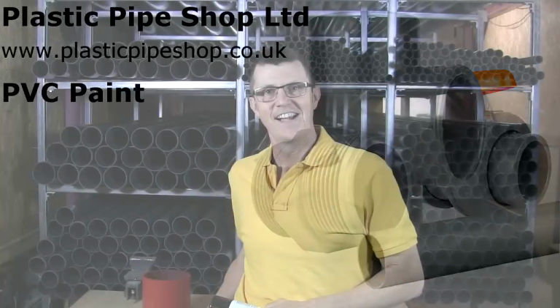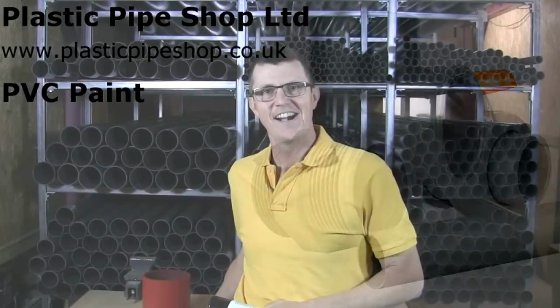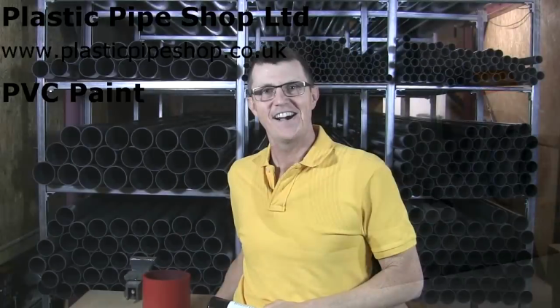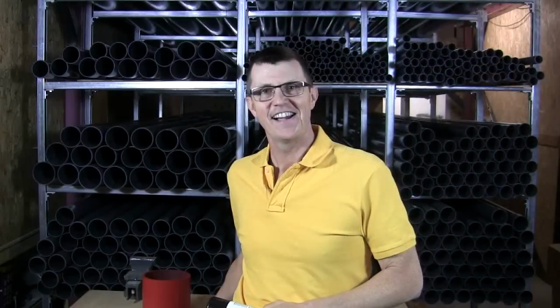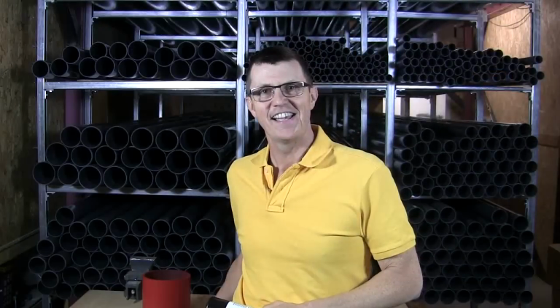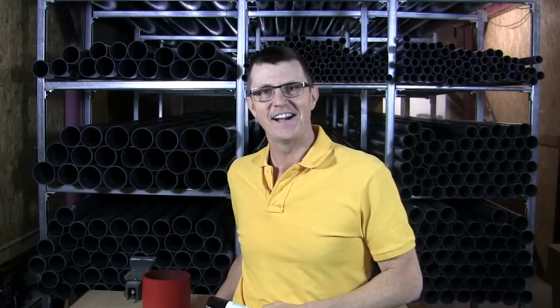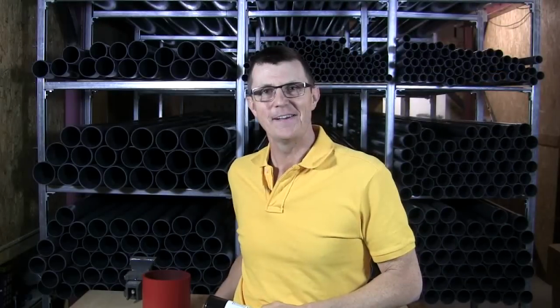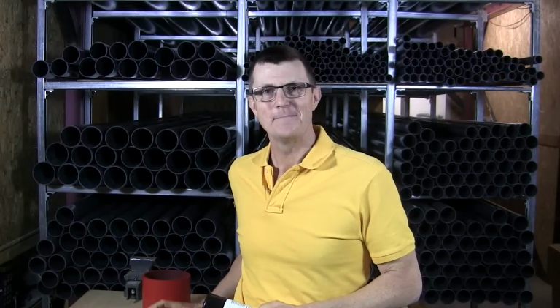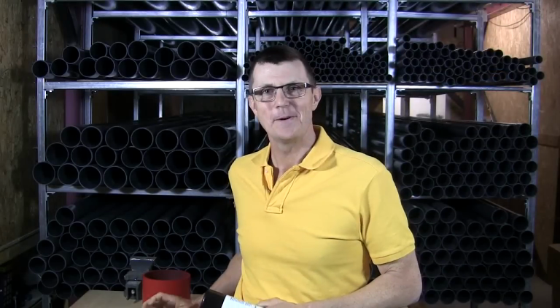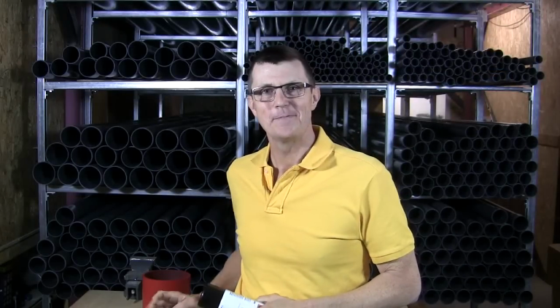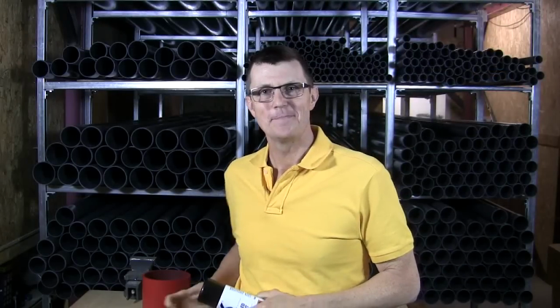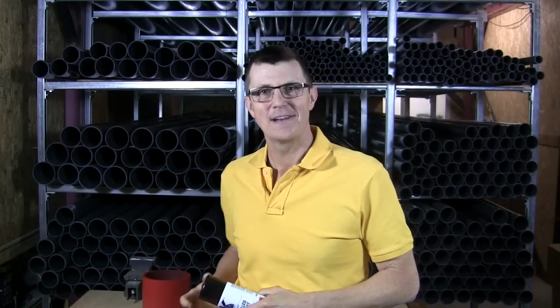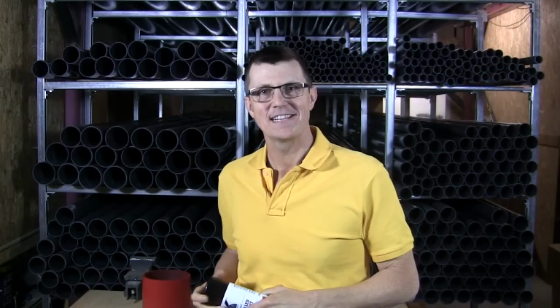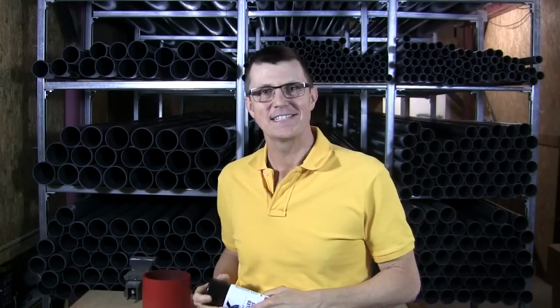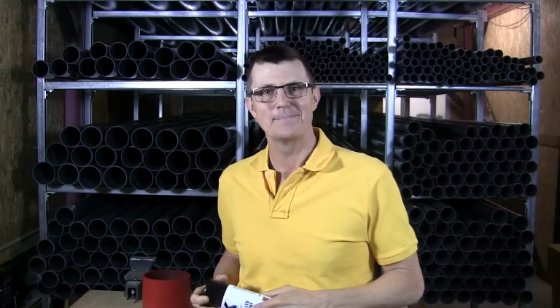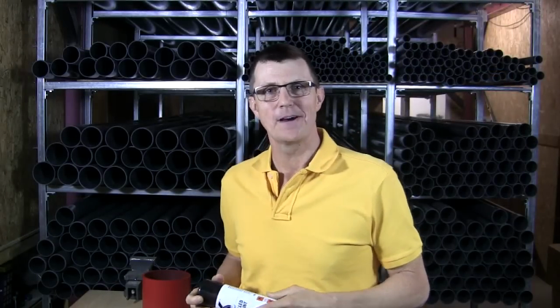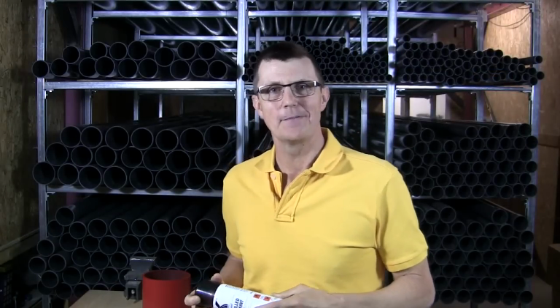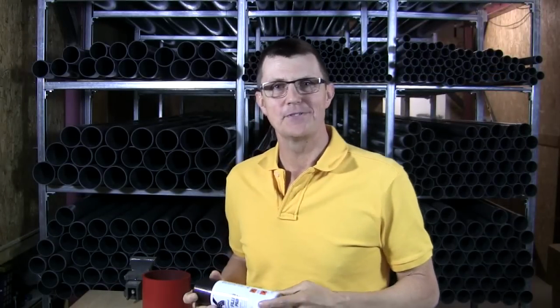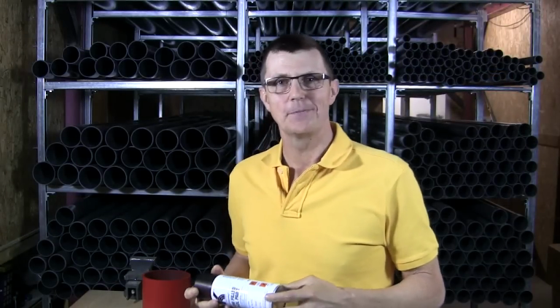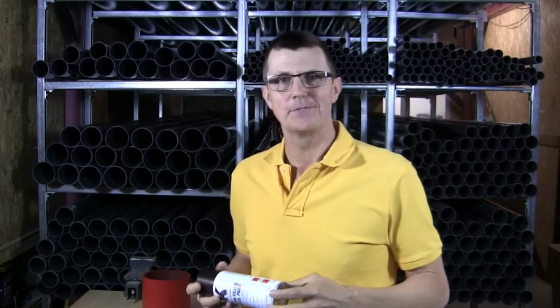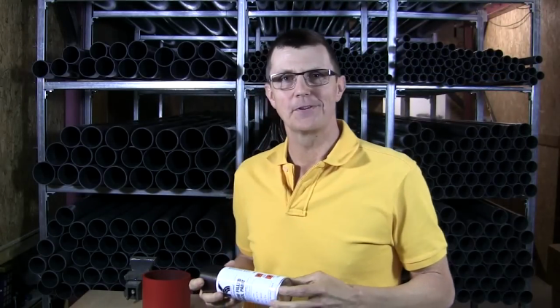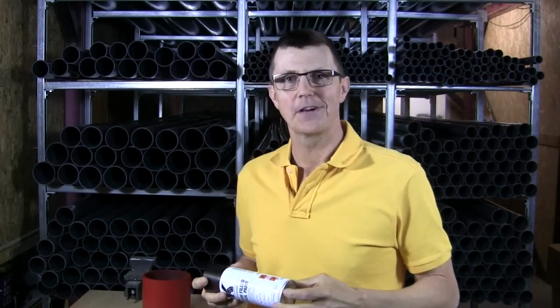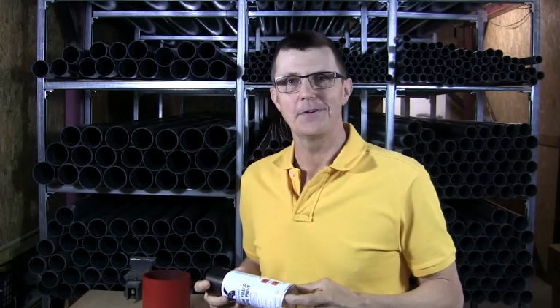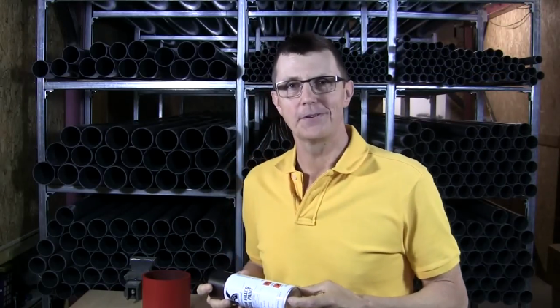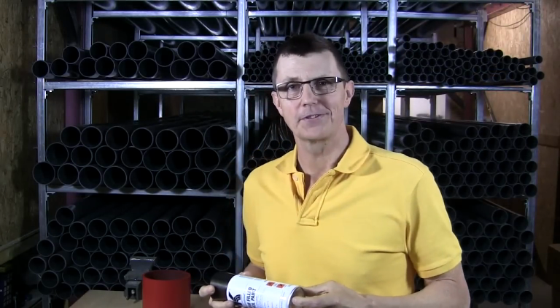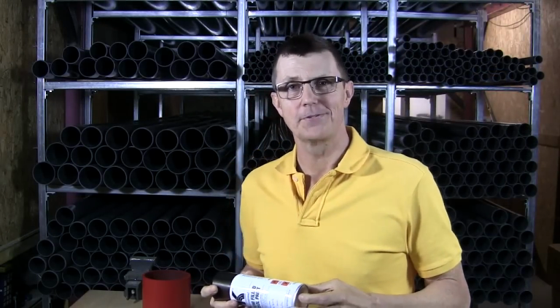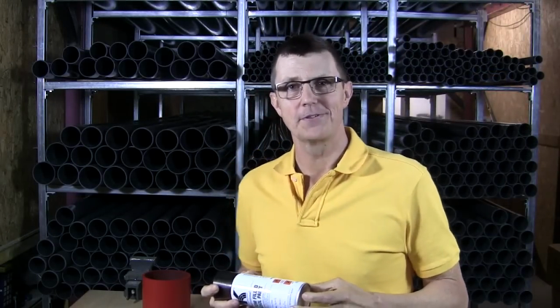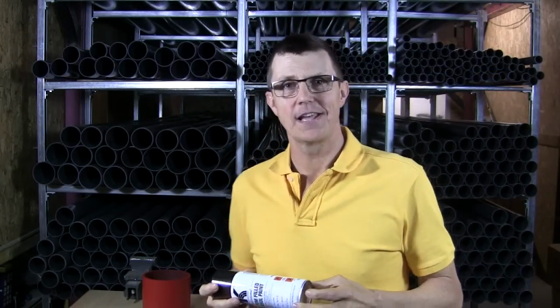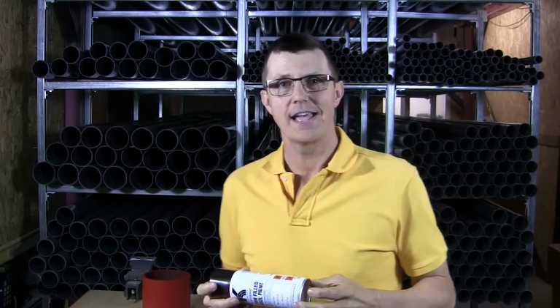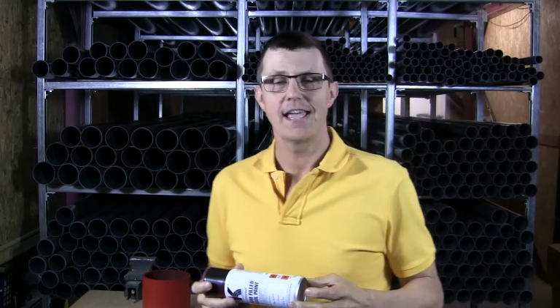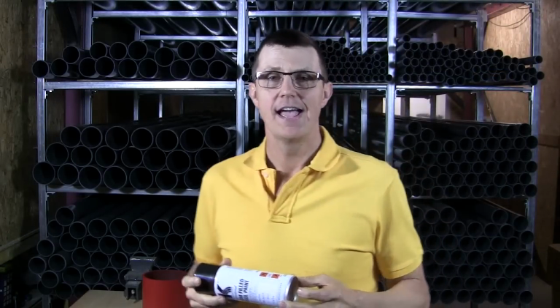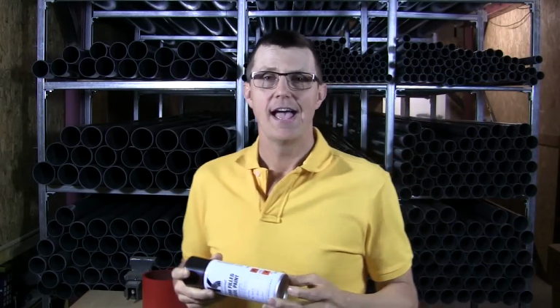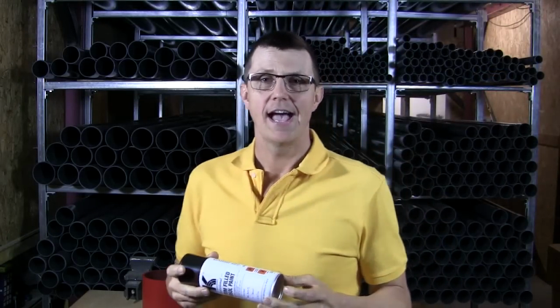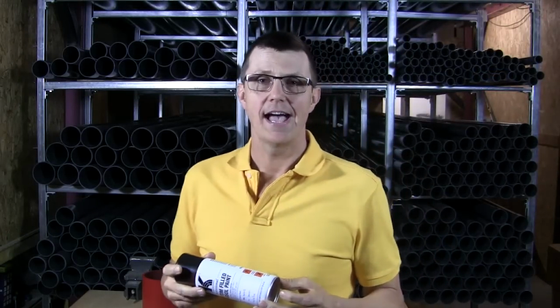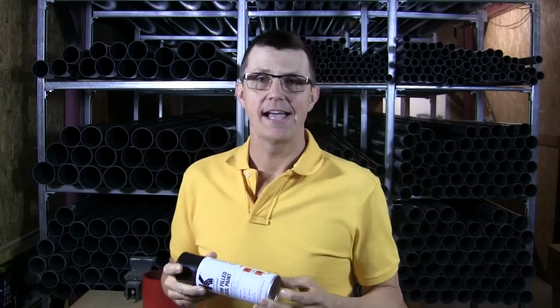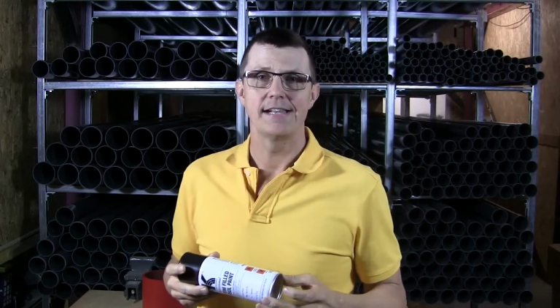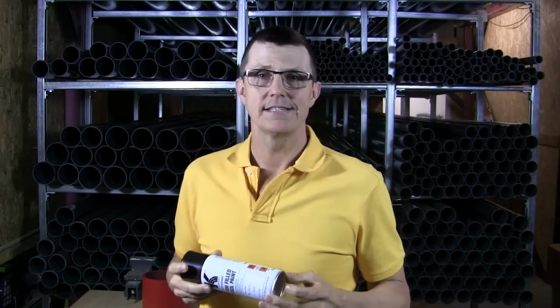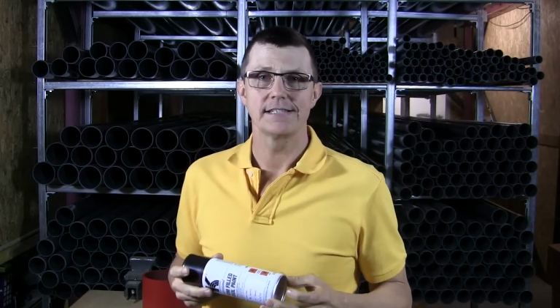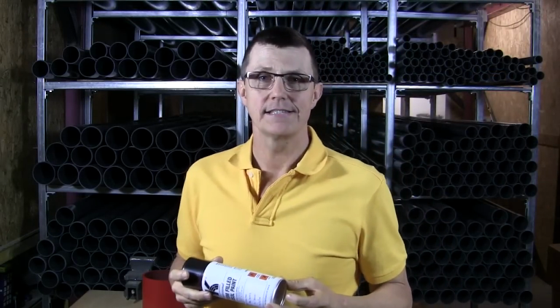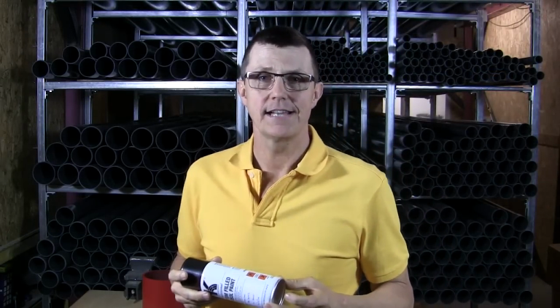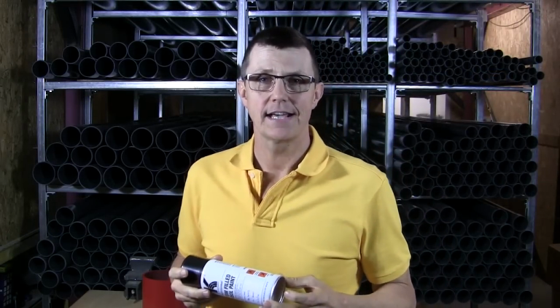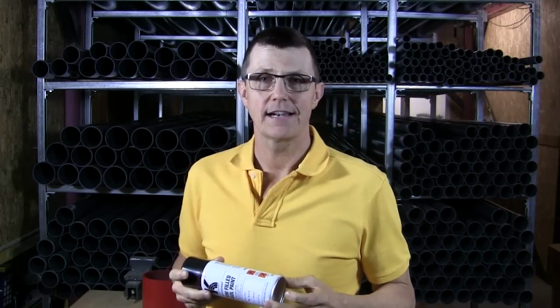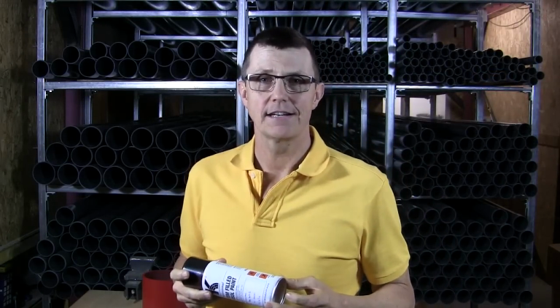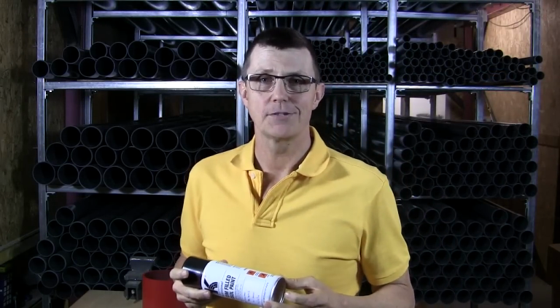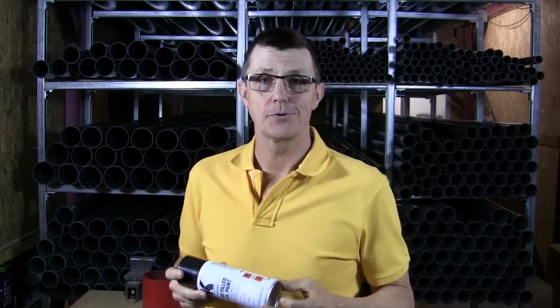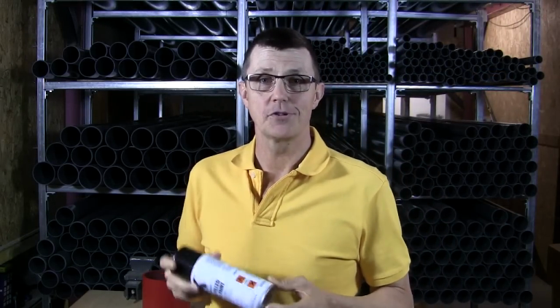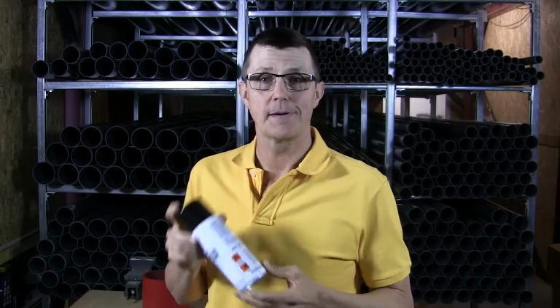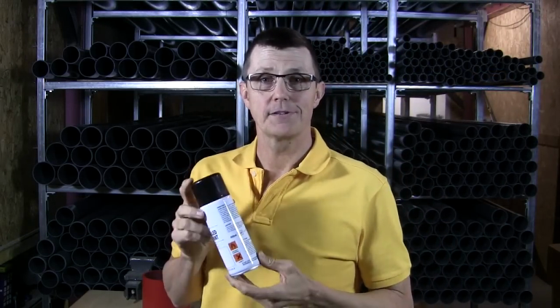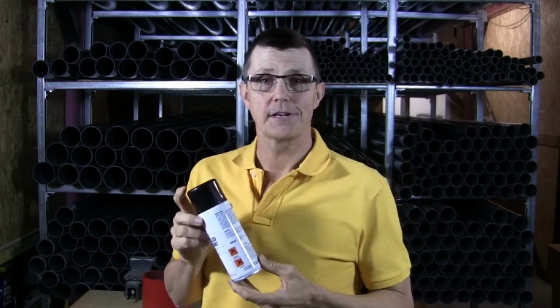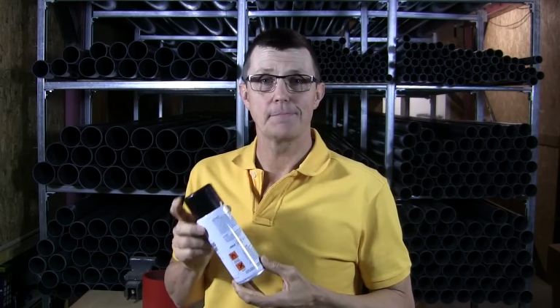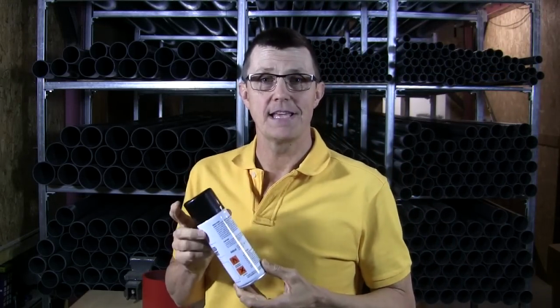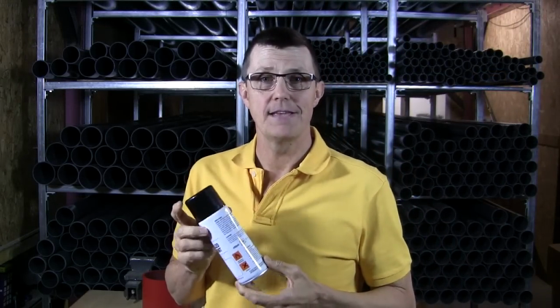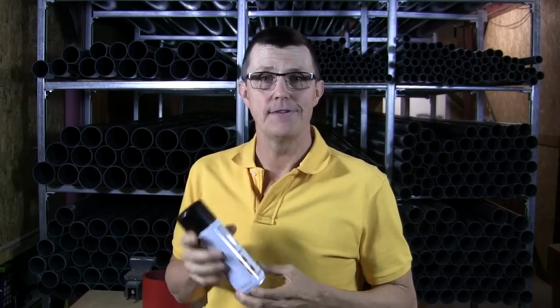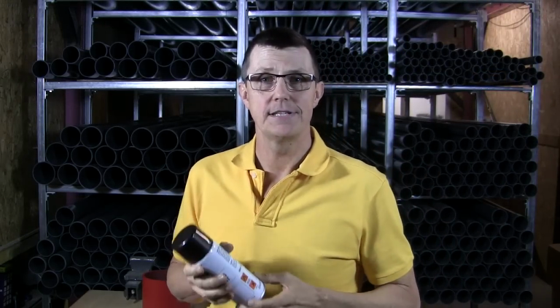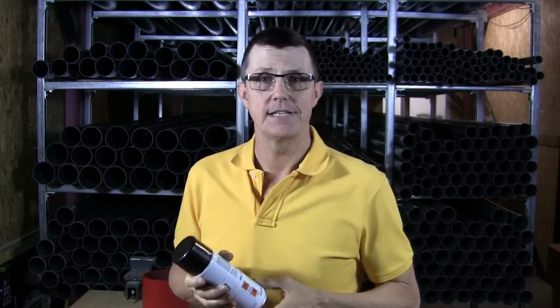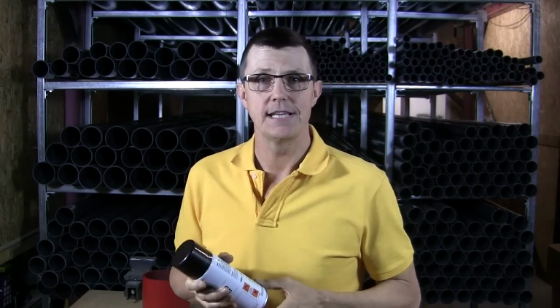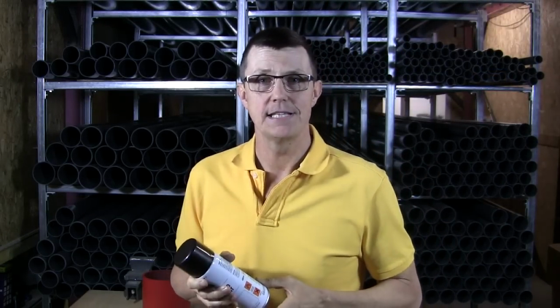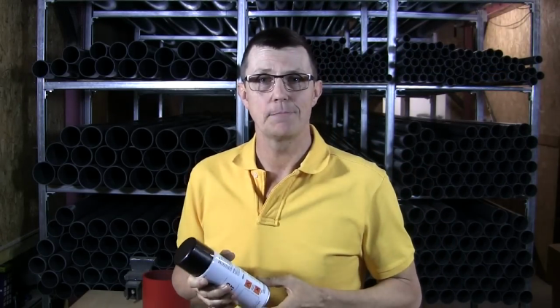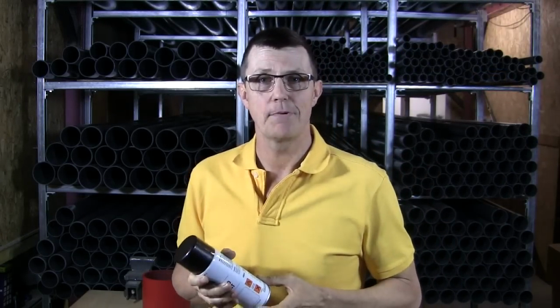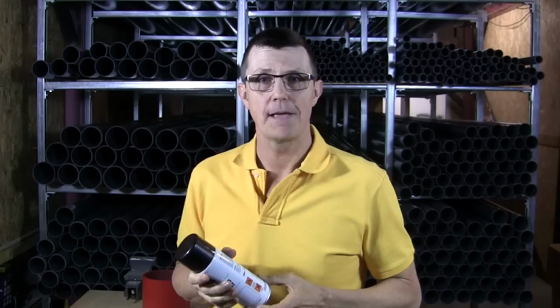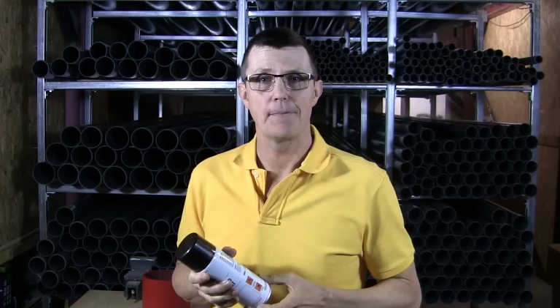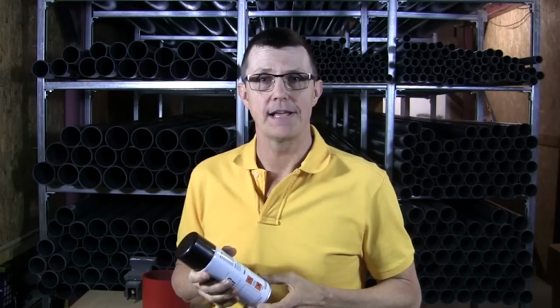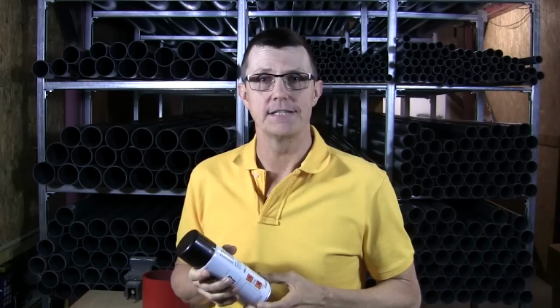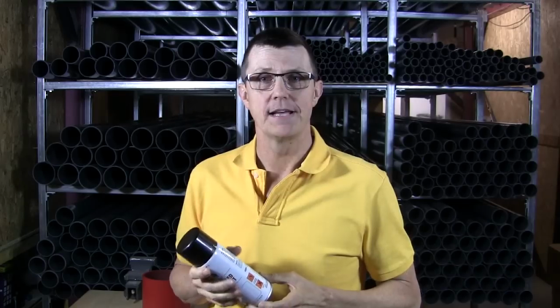Hi, I'm Bob from plasticpipeshop.co.uk and today I'd like to talk to you about our PVC spray paints.